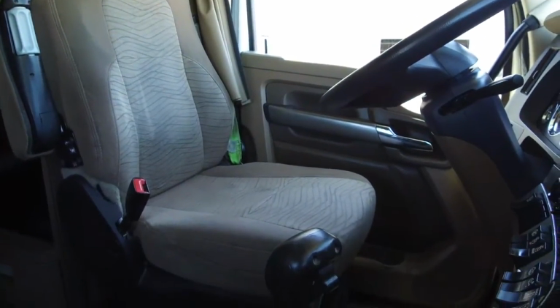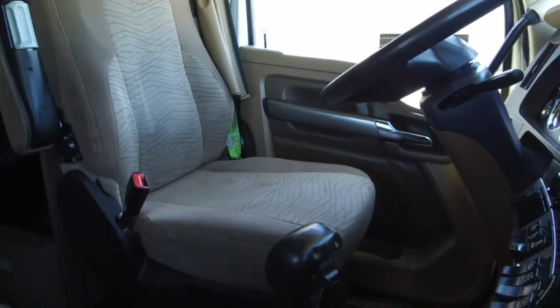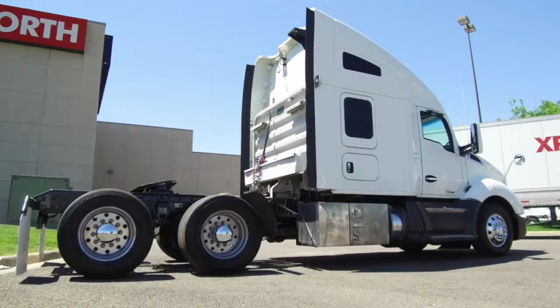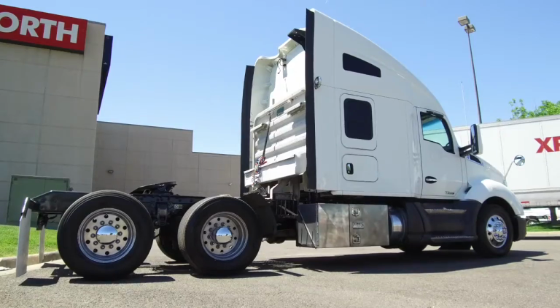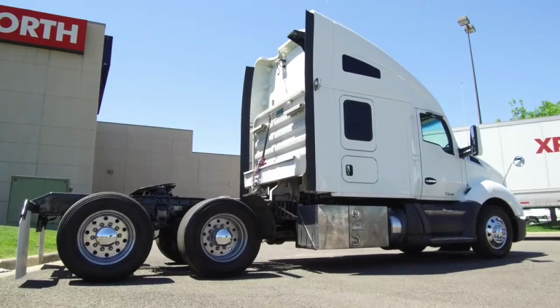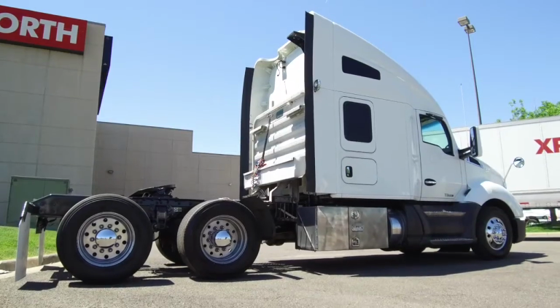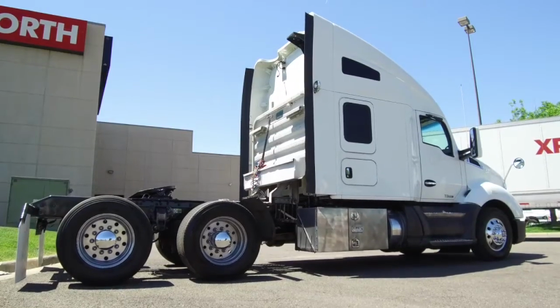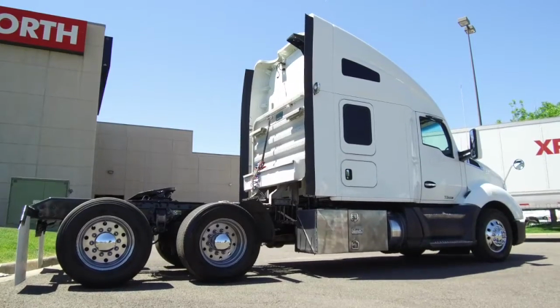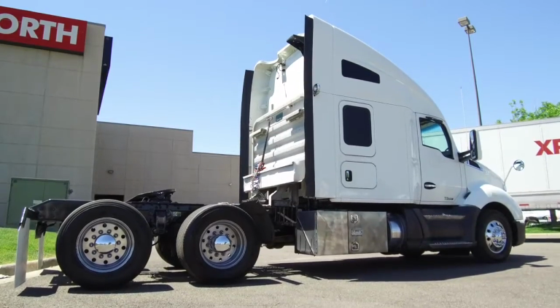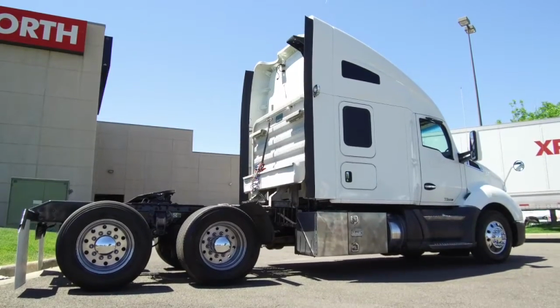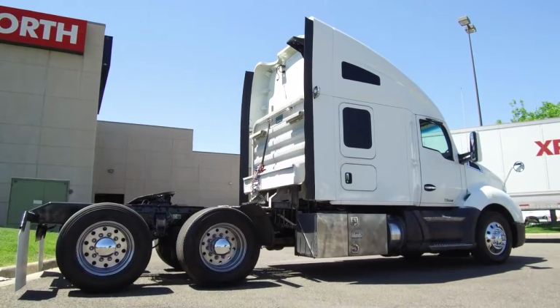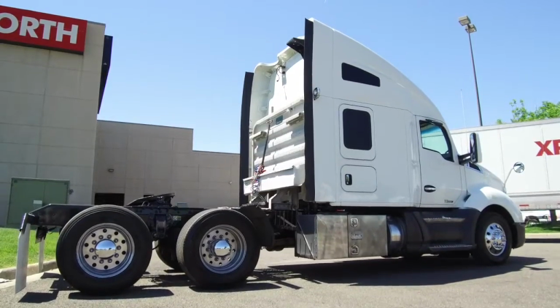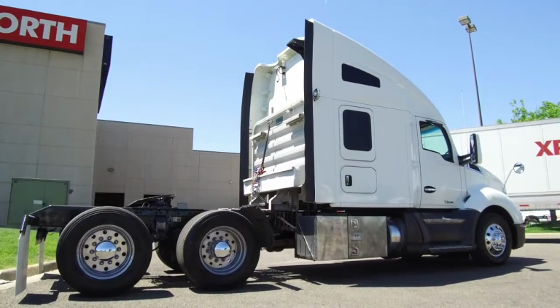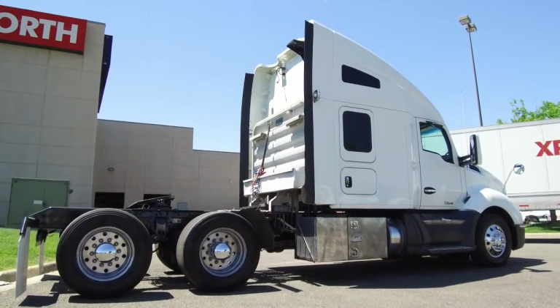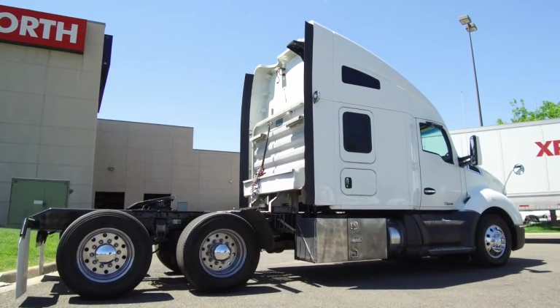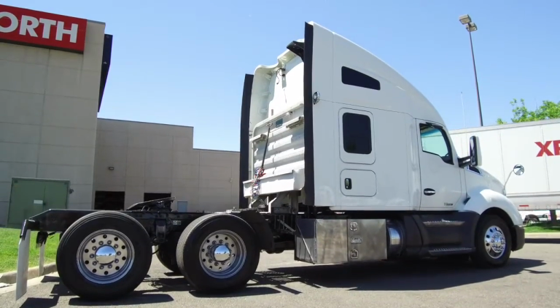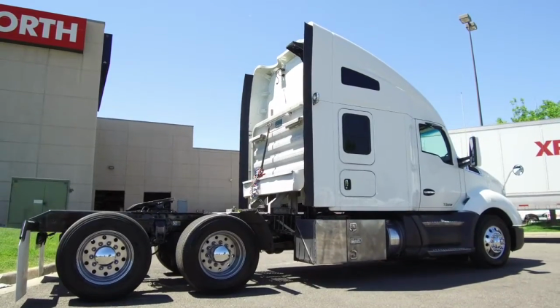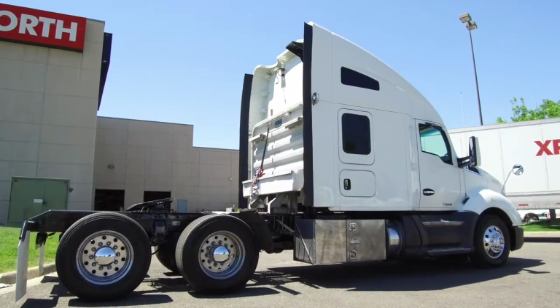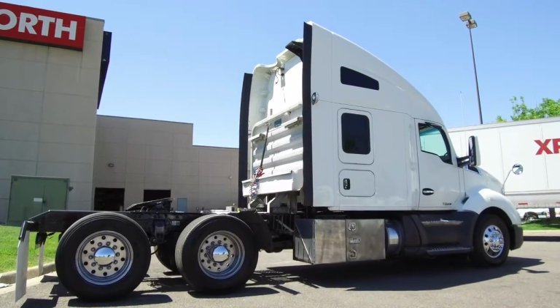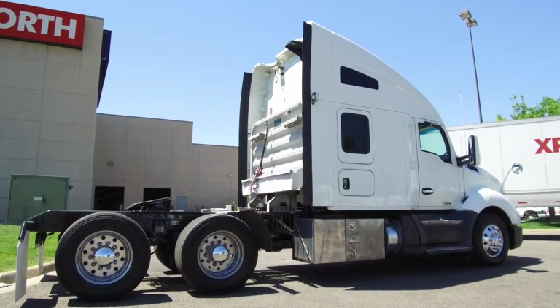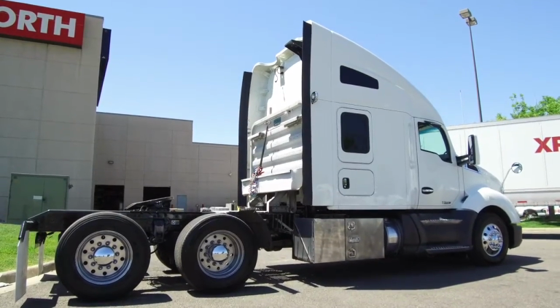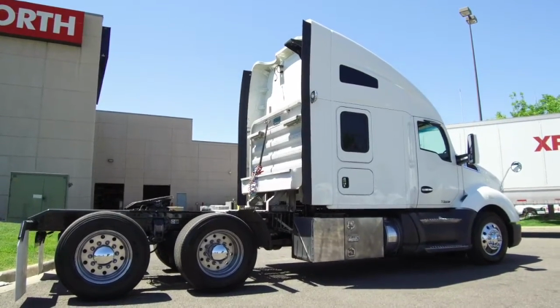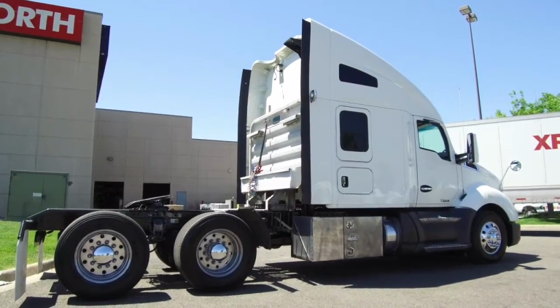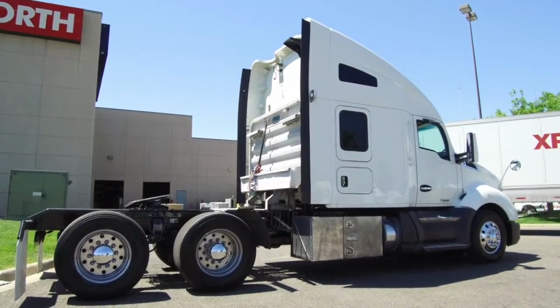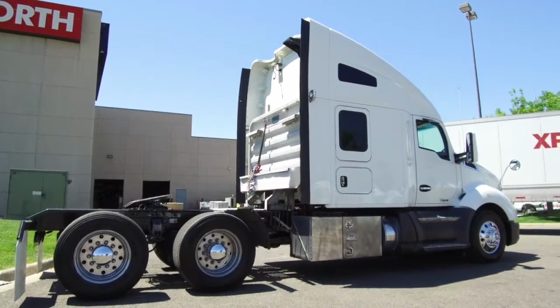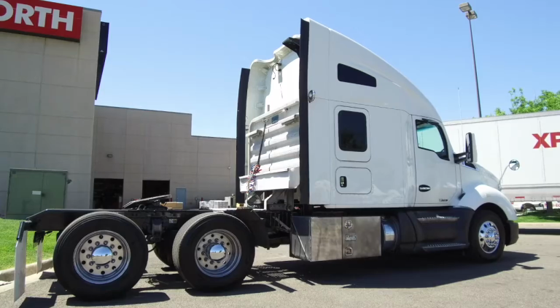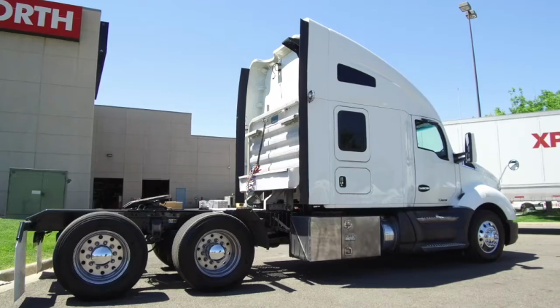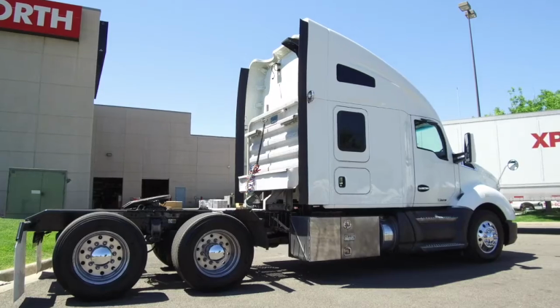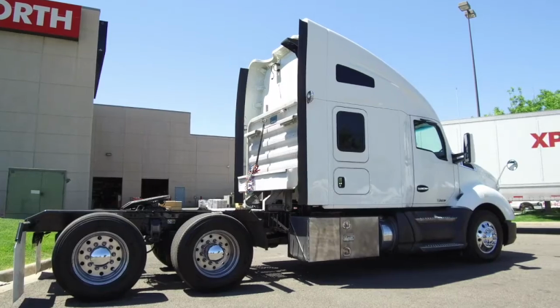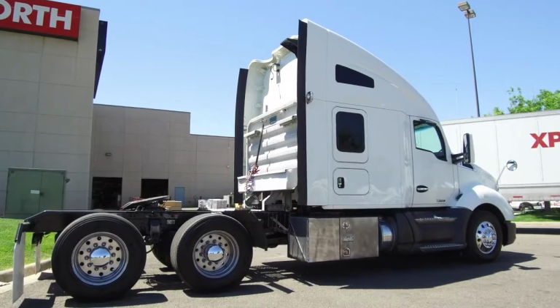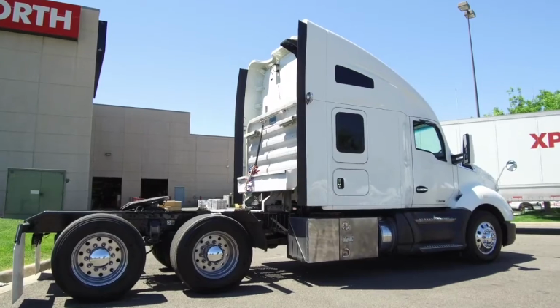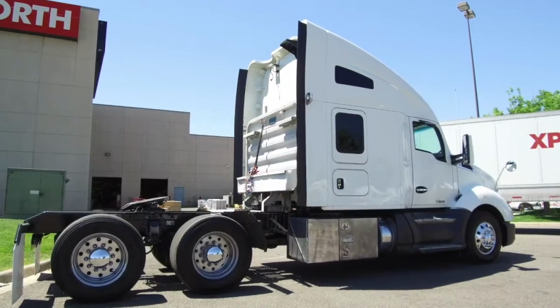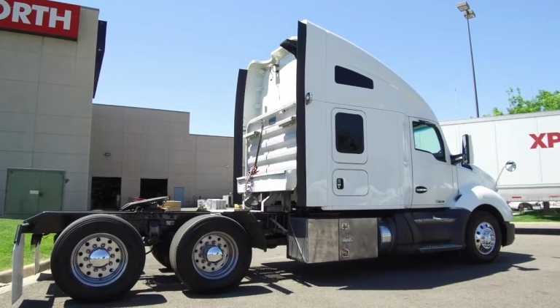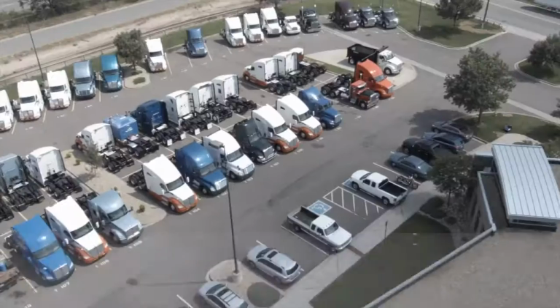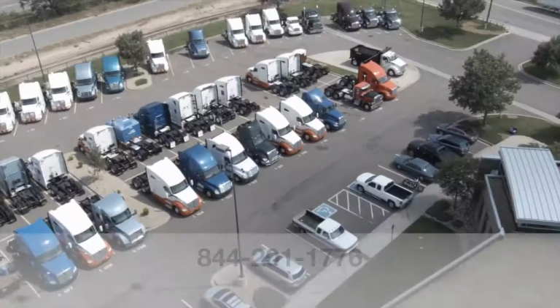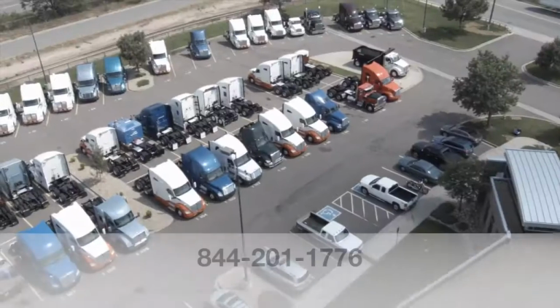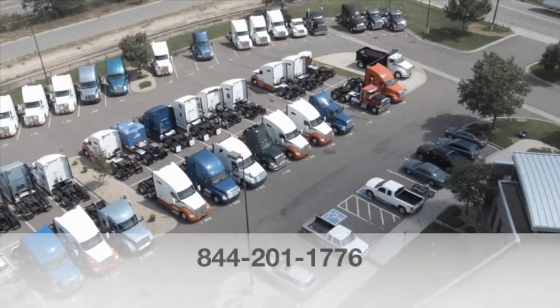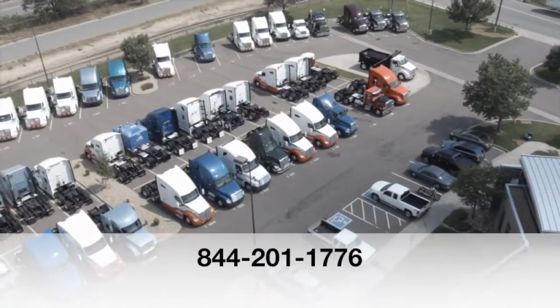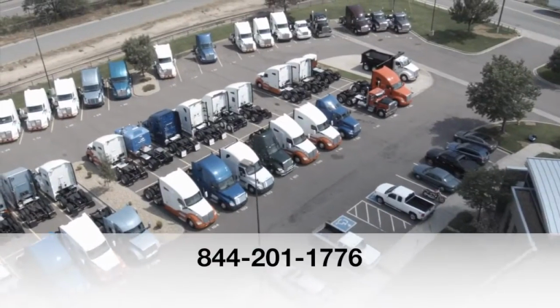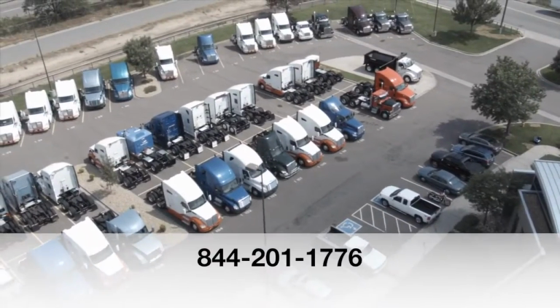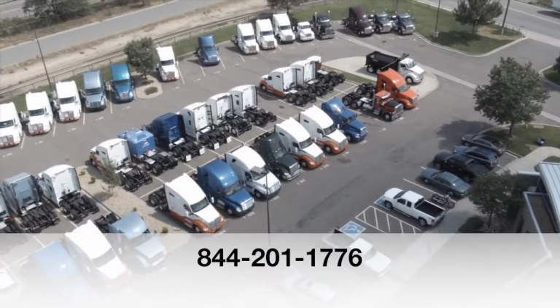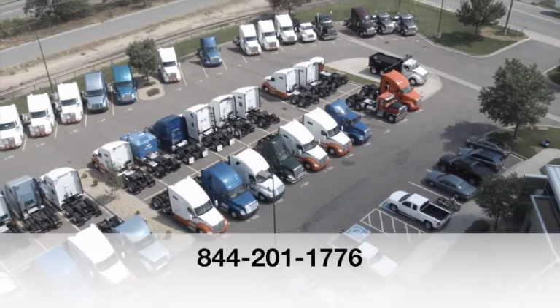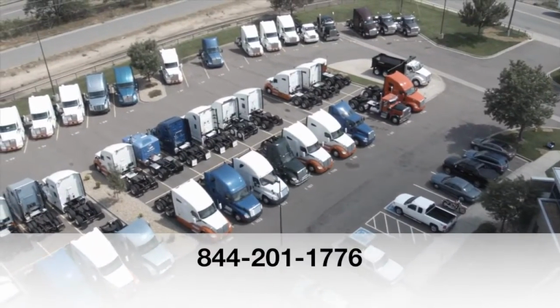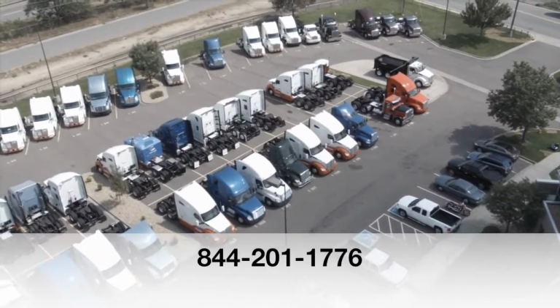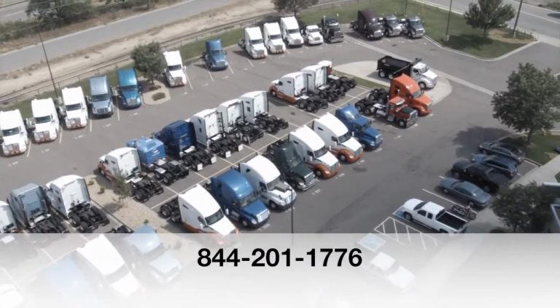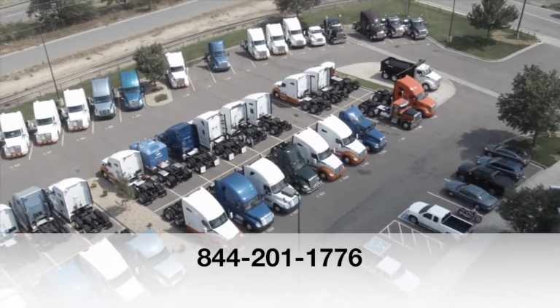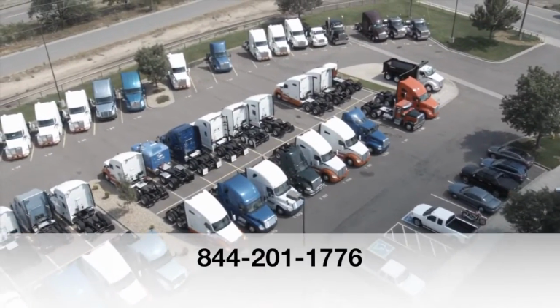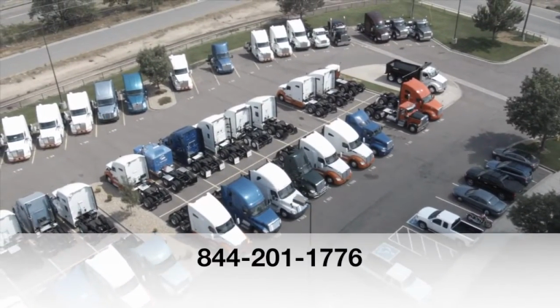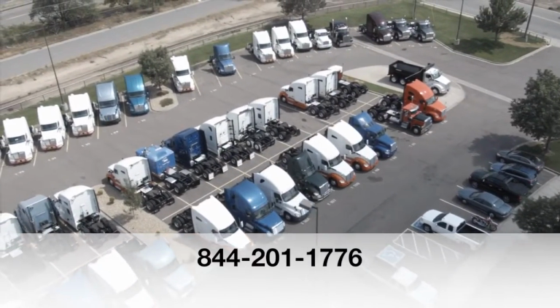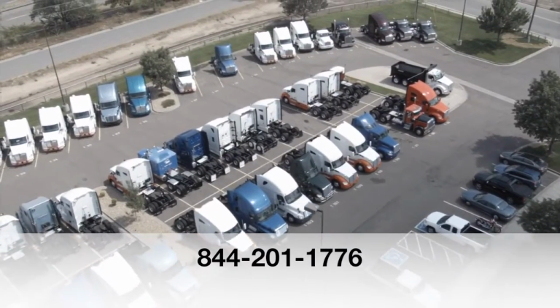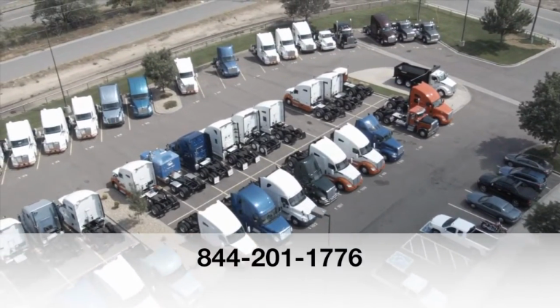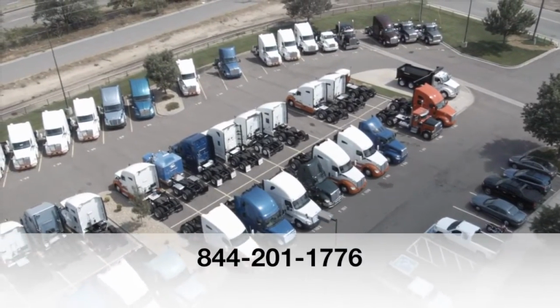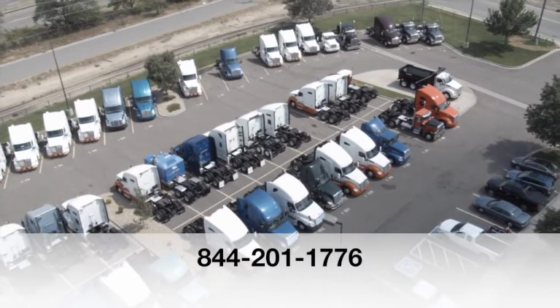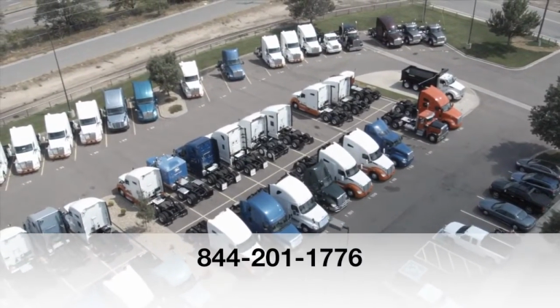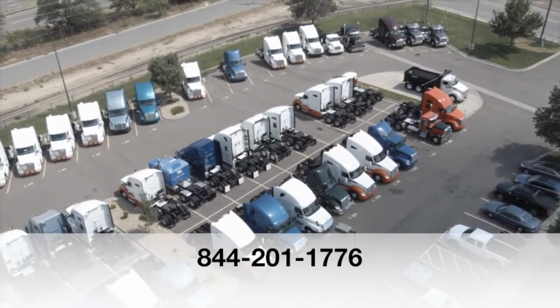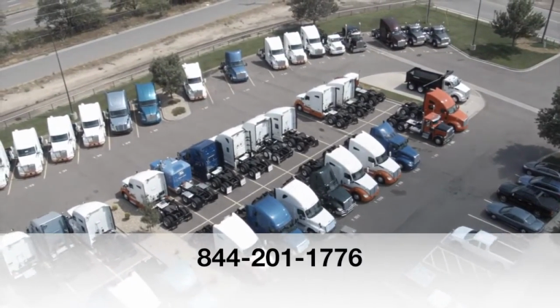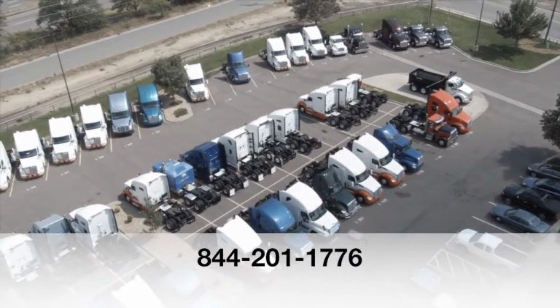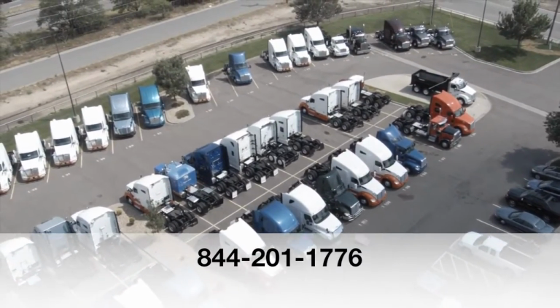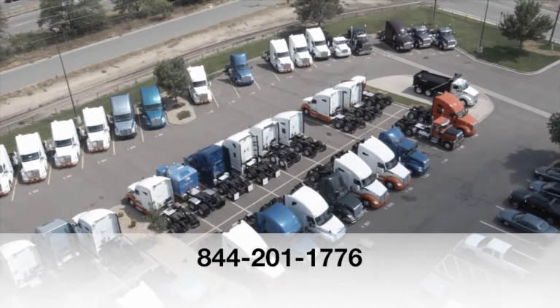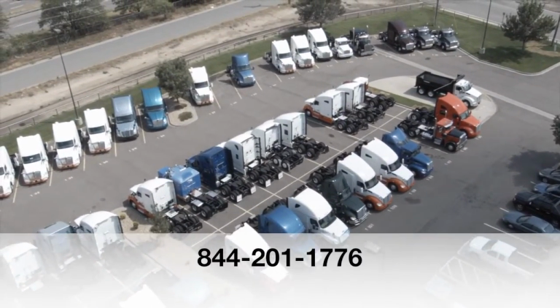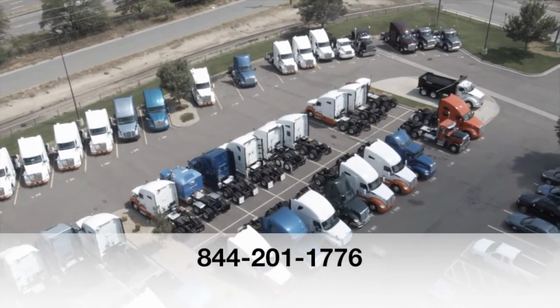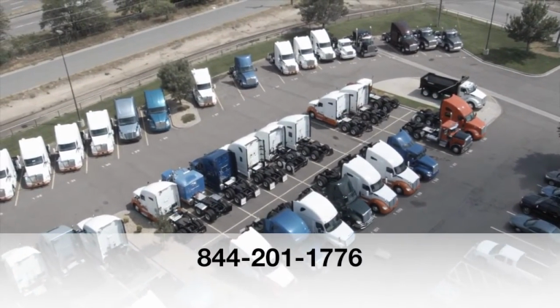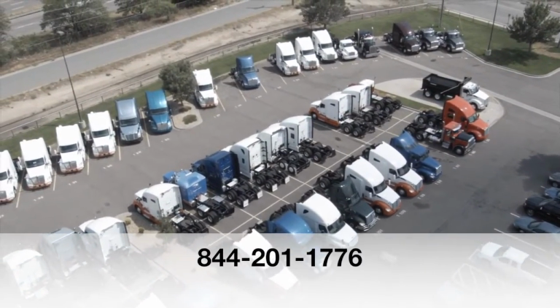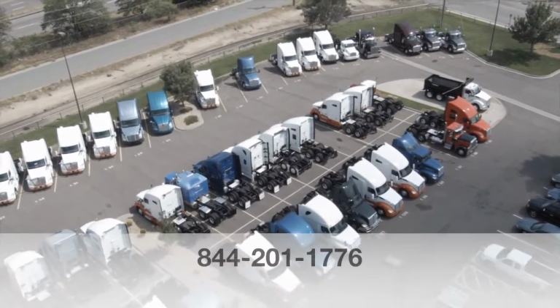Here's one more look at the 2014 Kenworth T680. For more information, call MHC Denver at 844-201-1776.